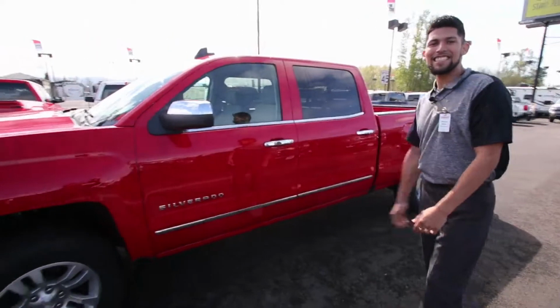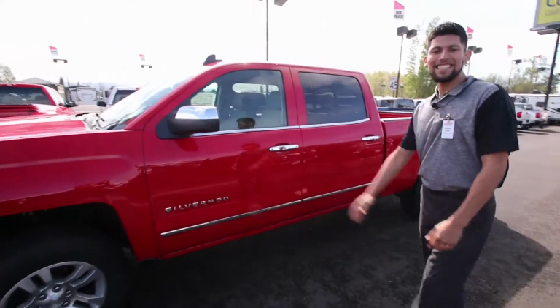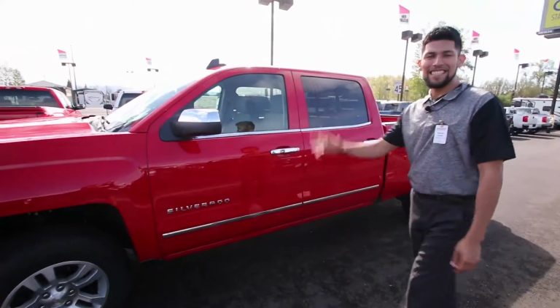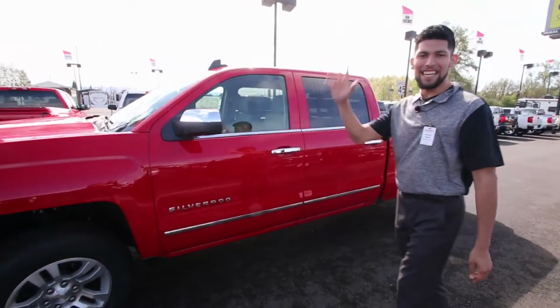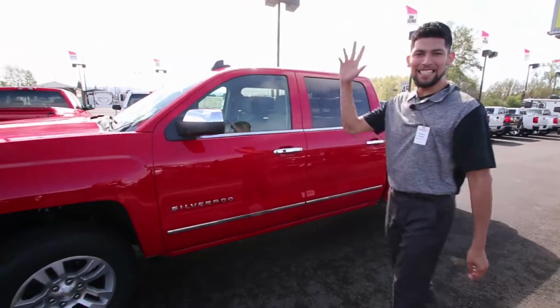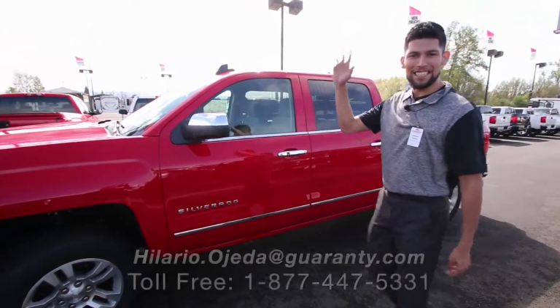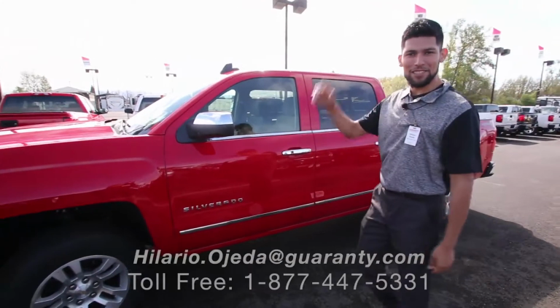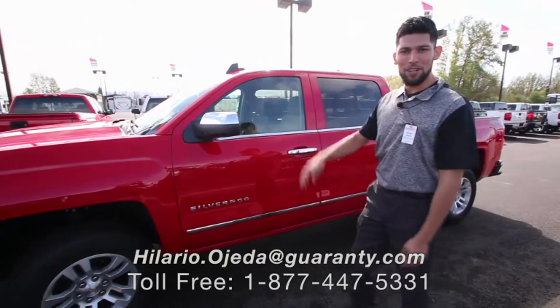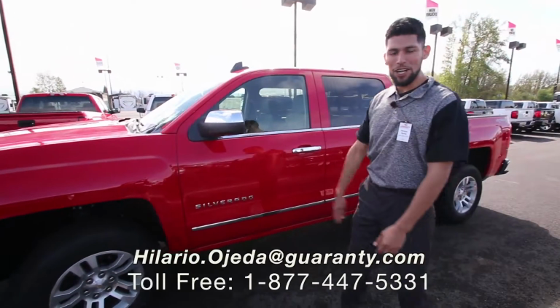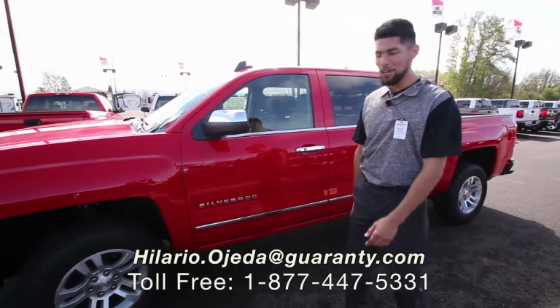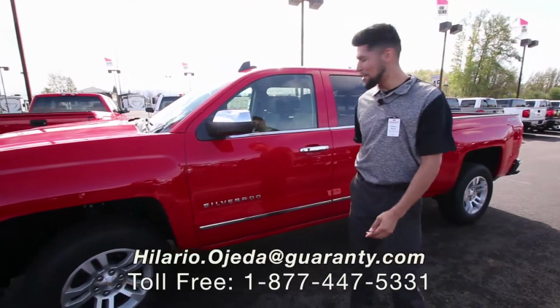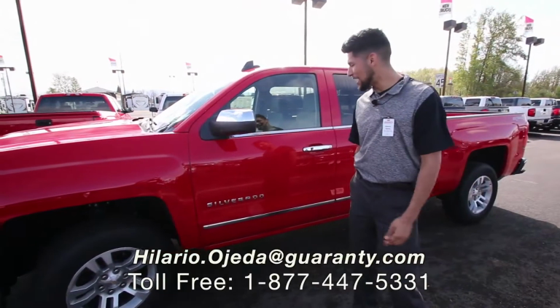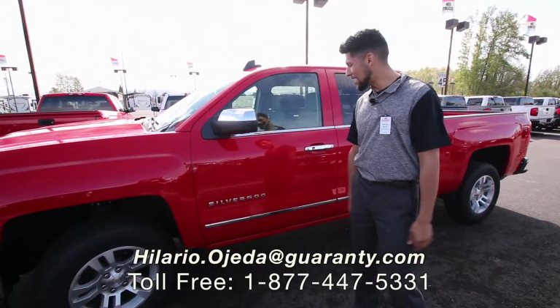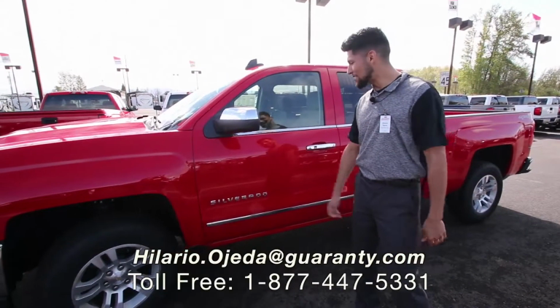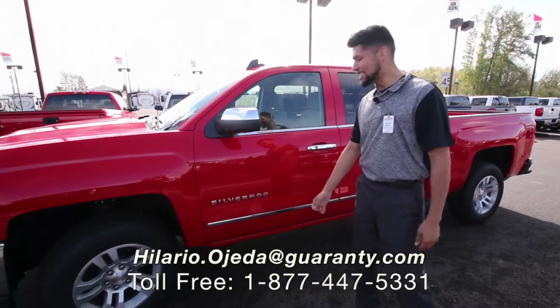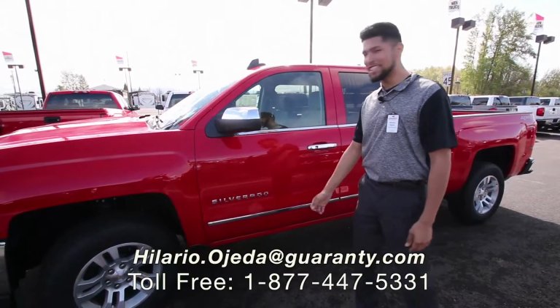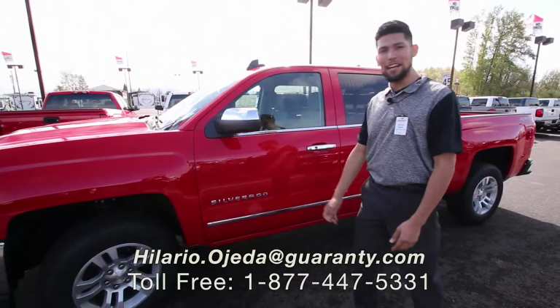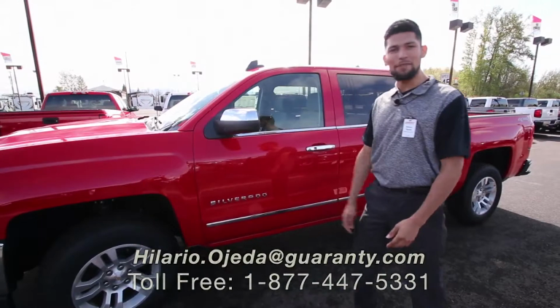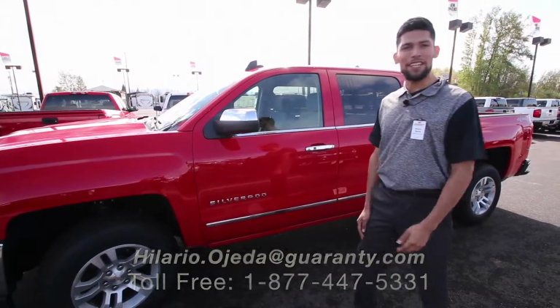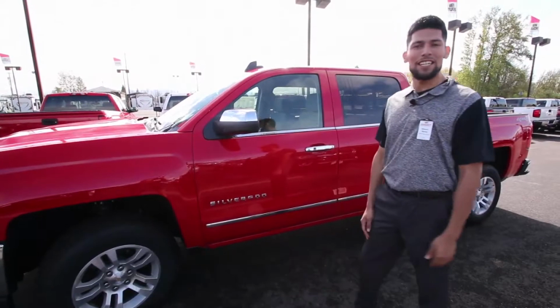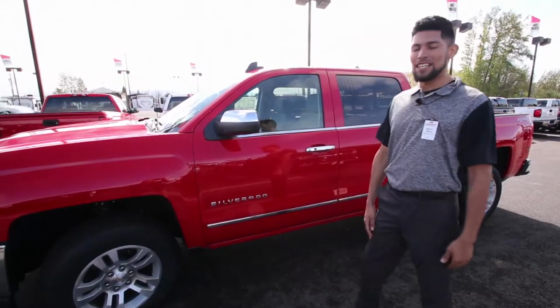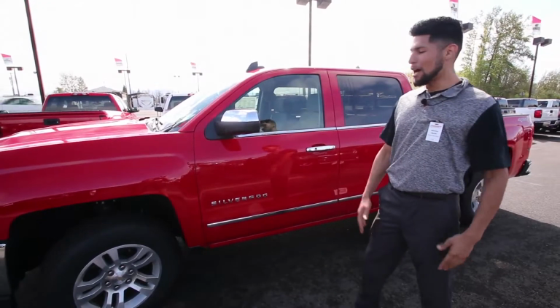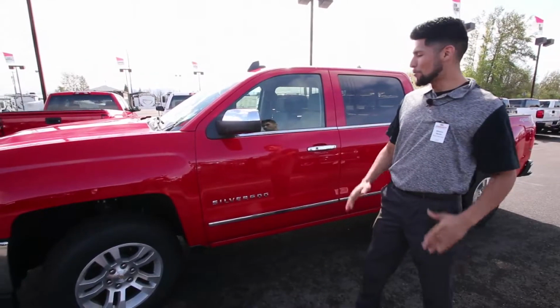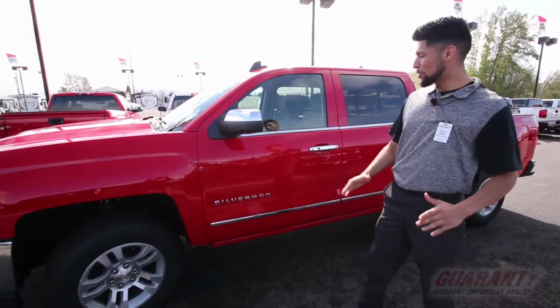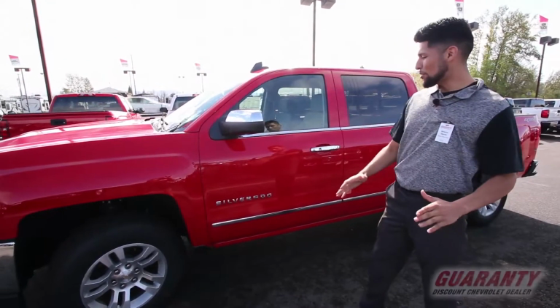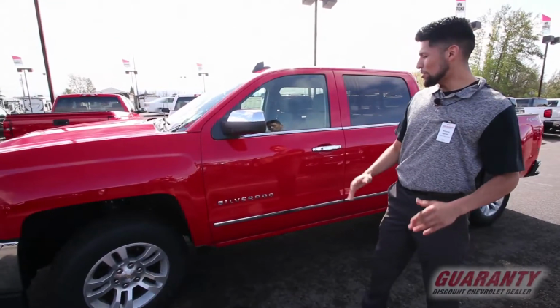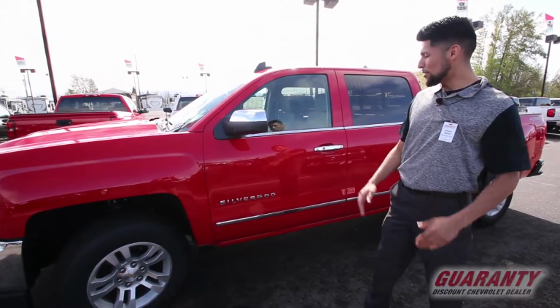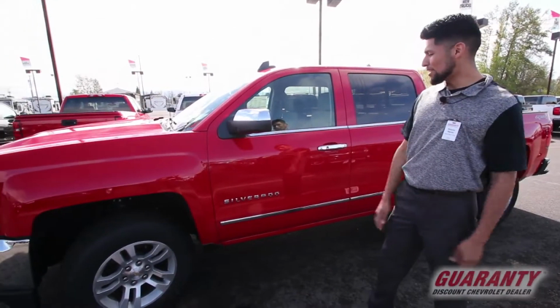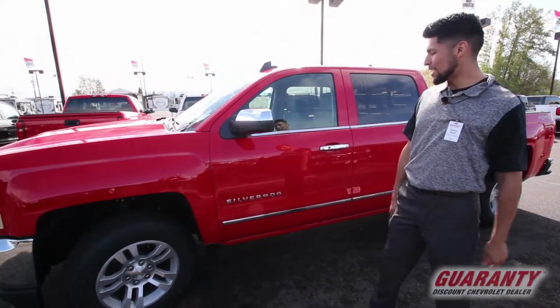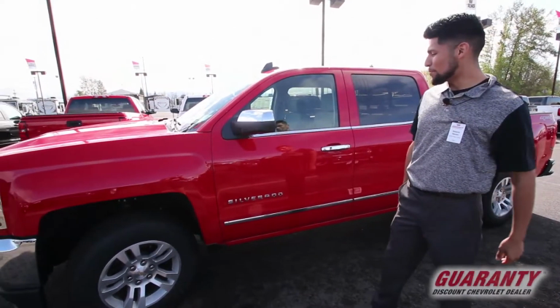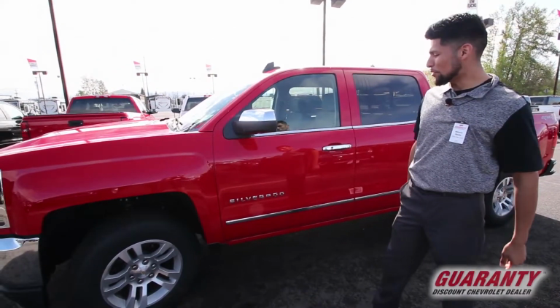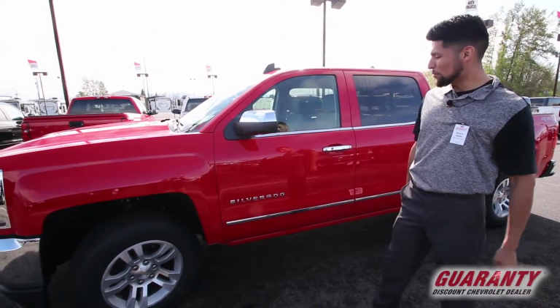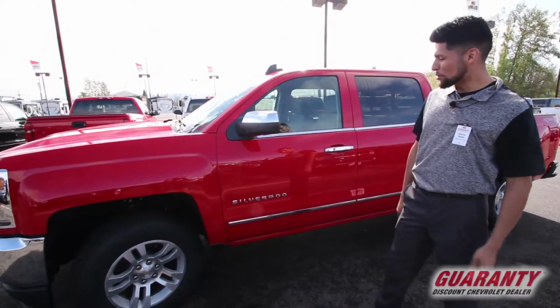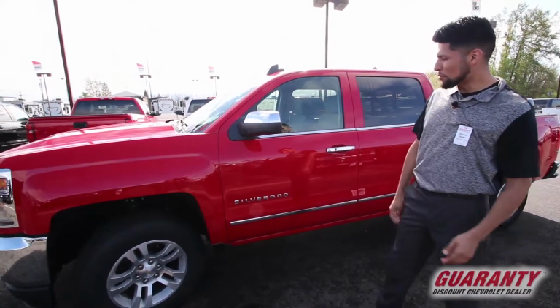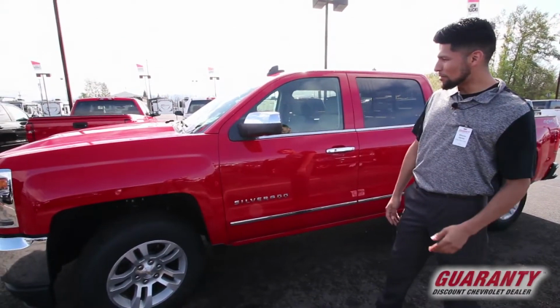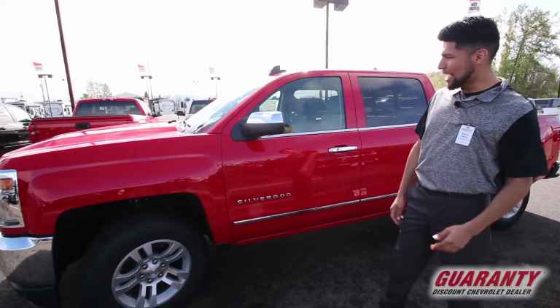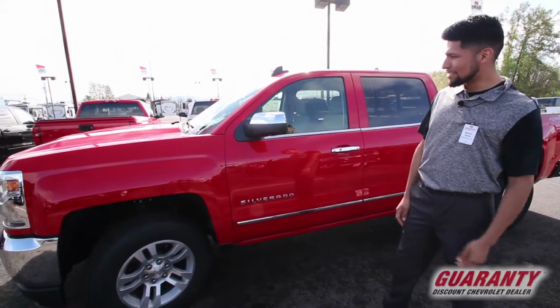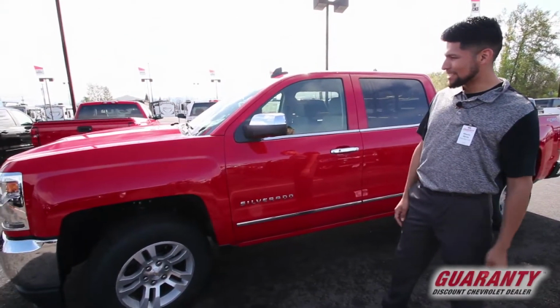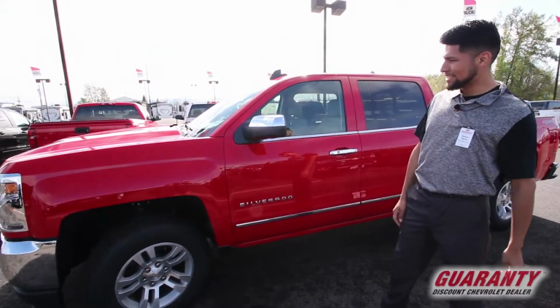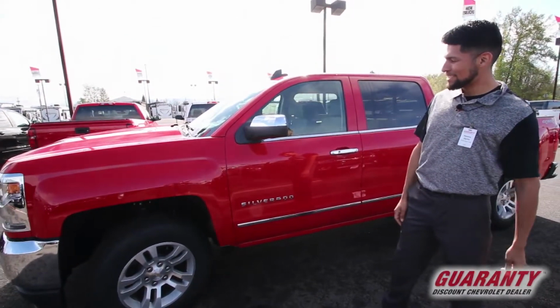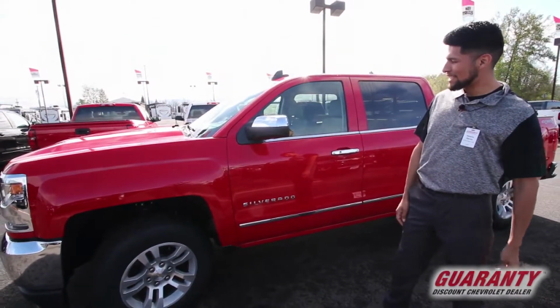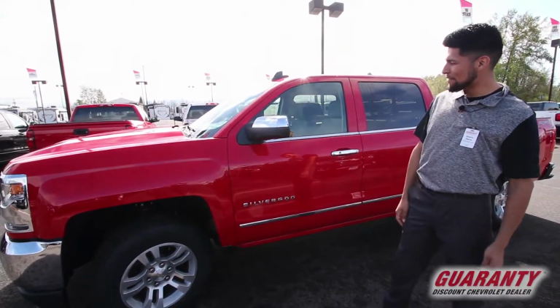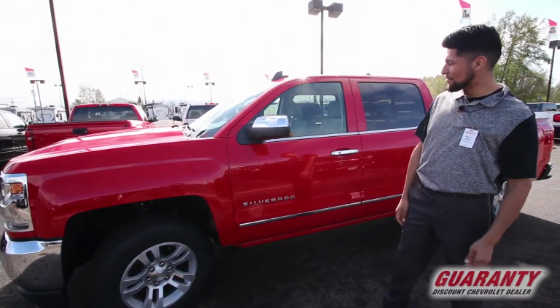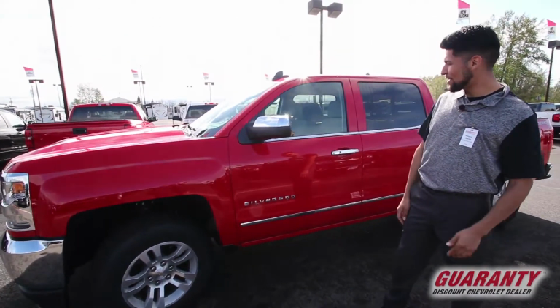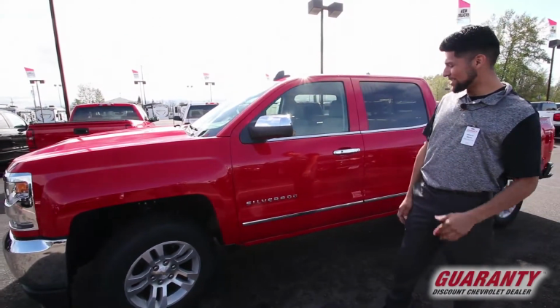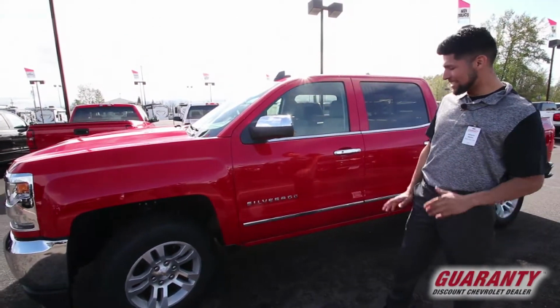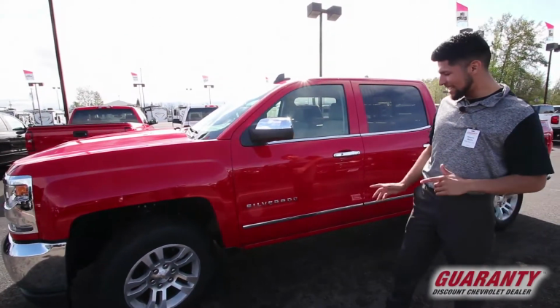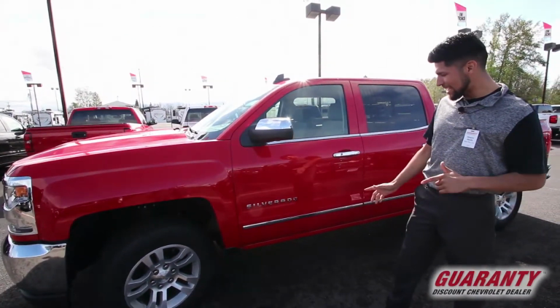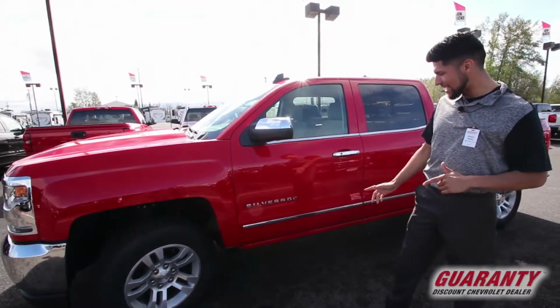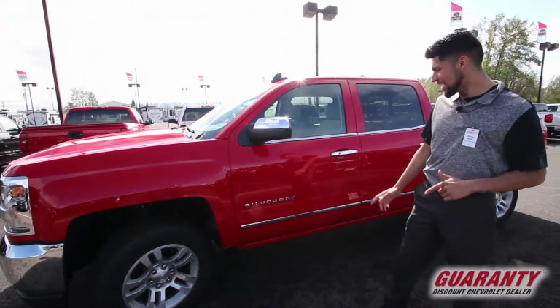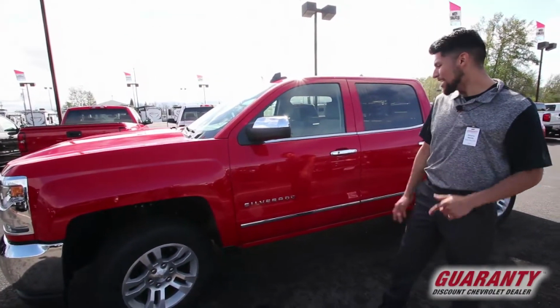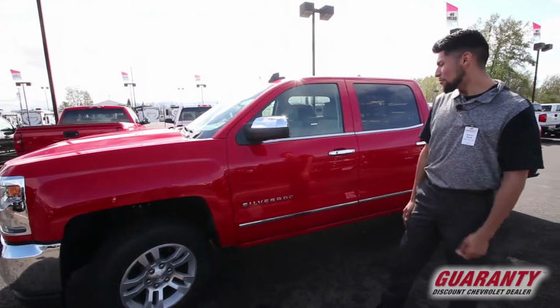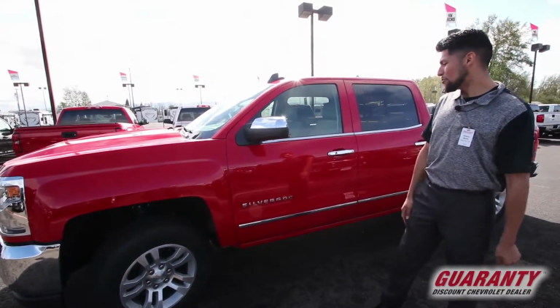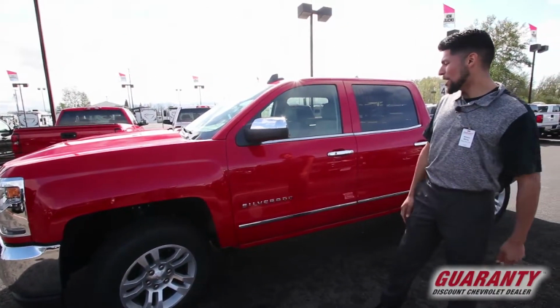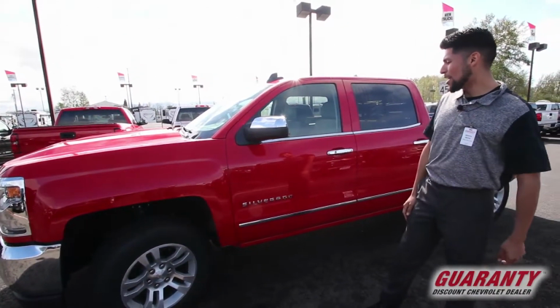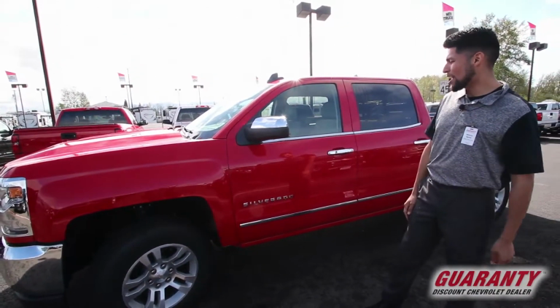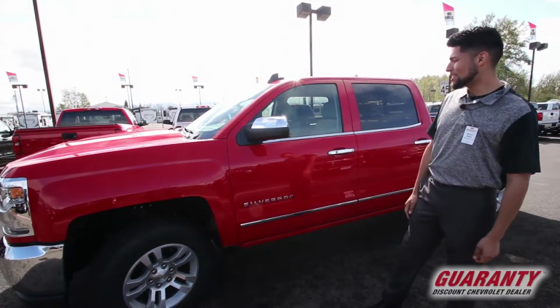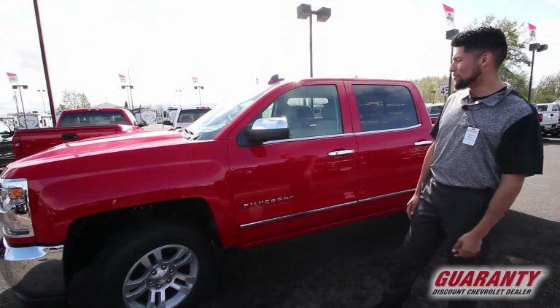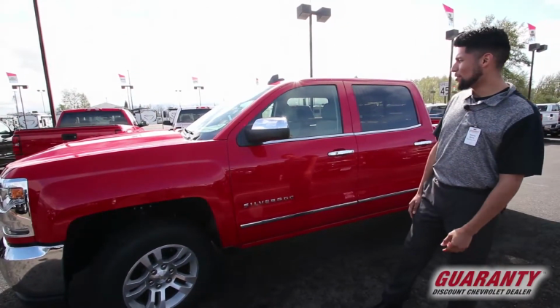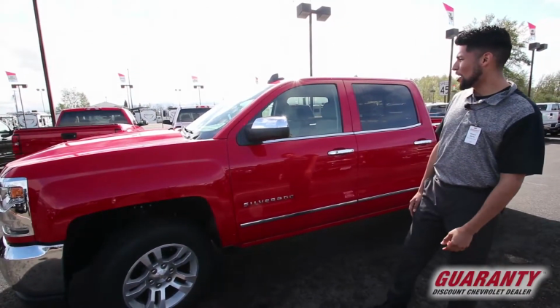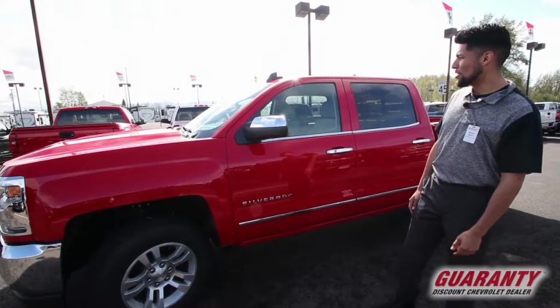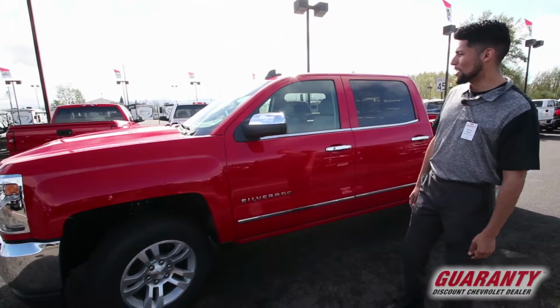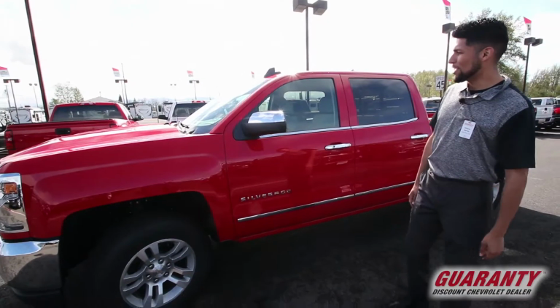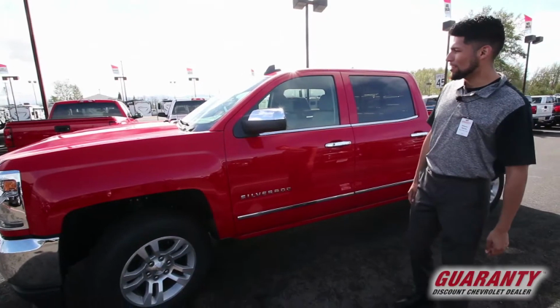Hey, this is Hilario at Guaranteed Chevy. I'm showing you this beautiful 2017 red hot Silverado here.